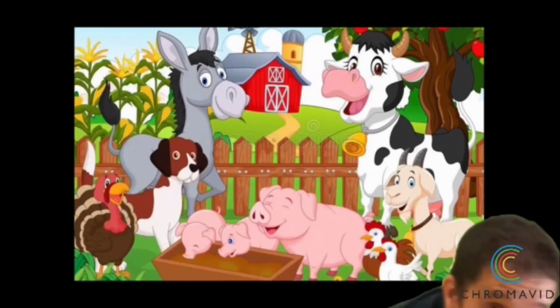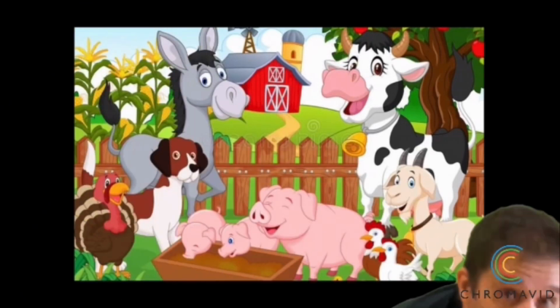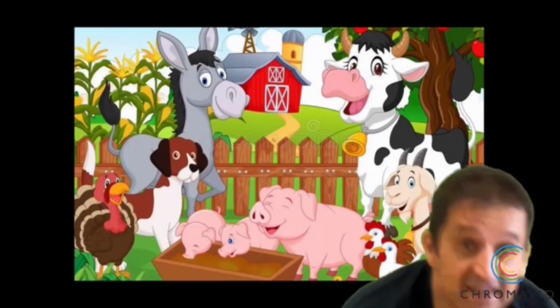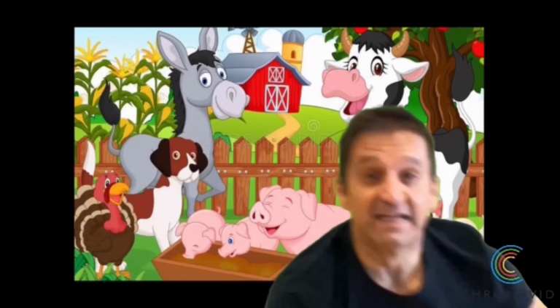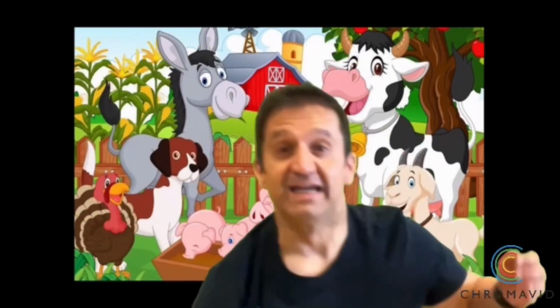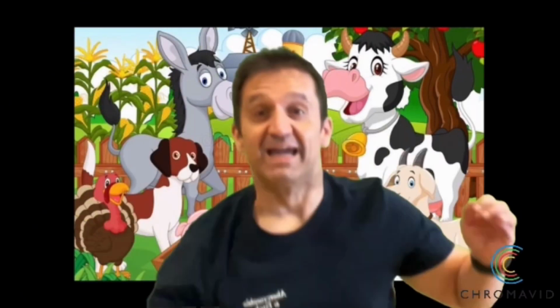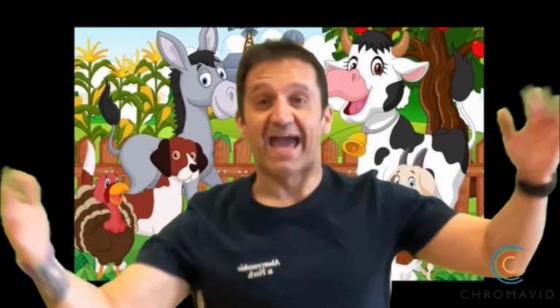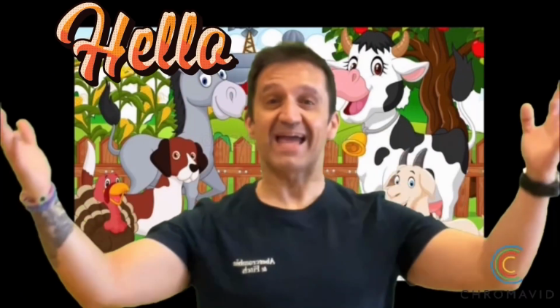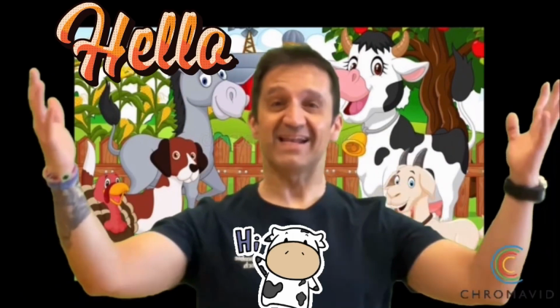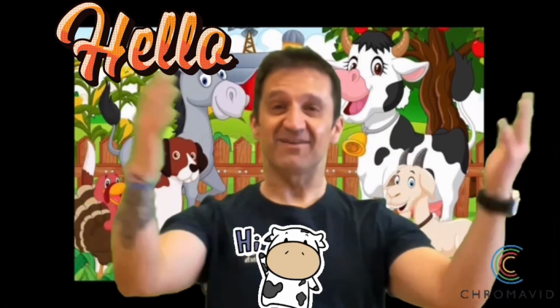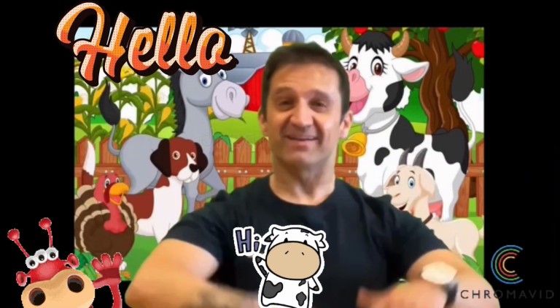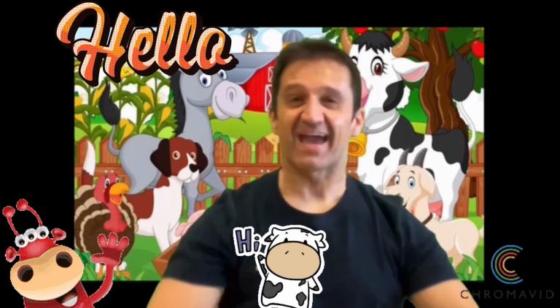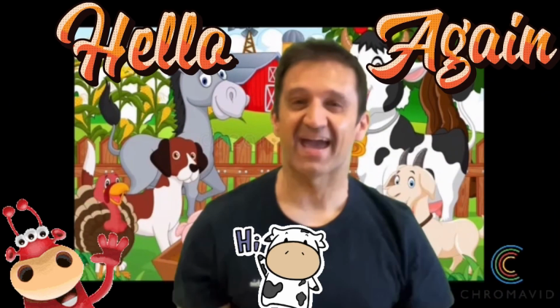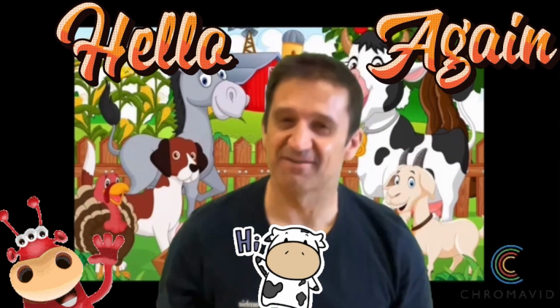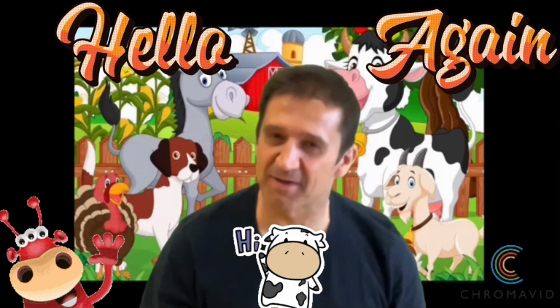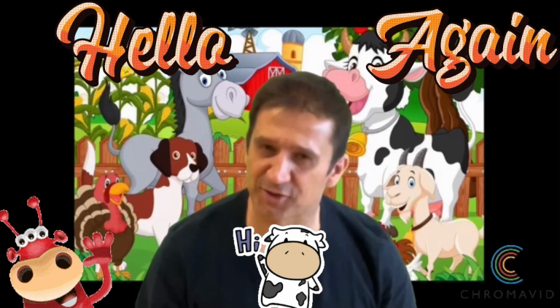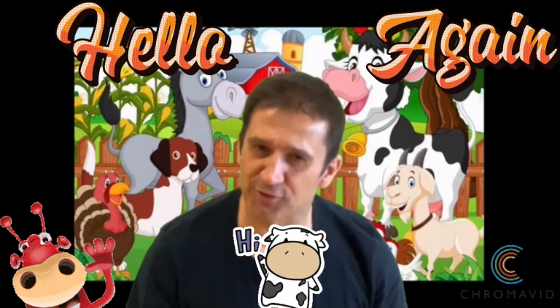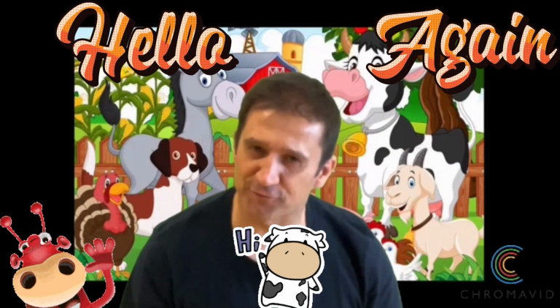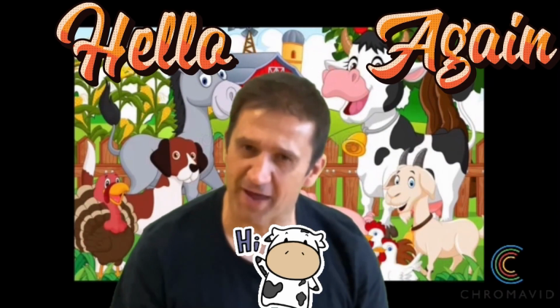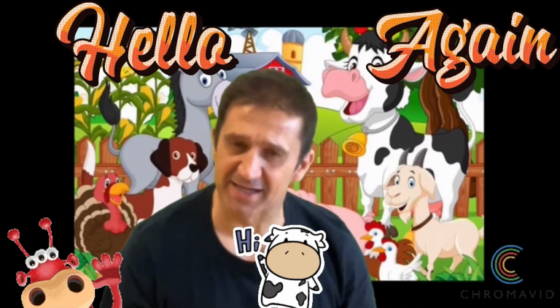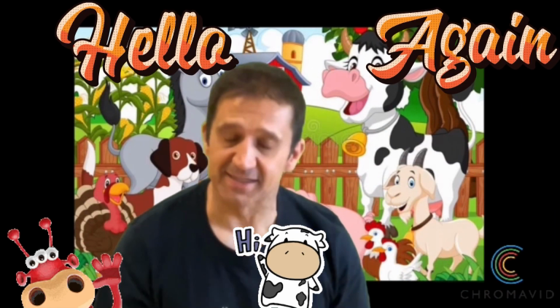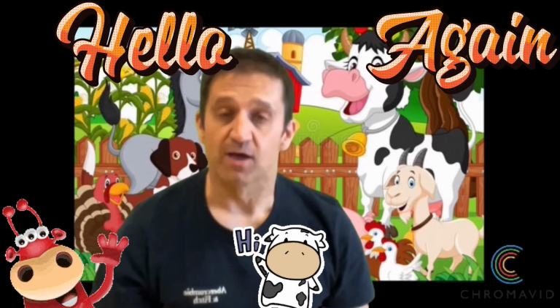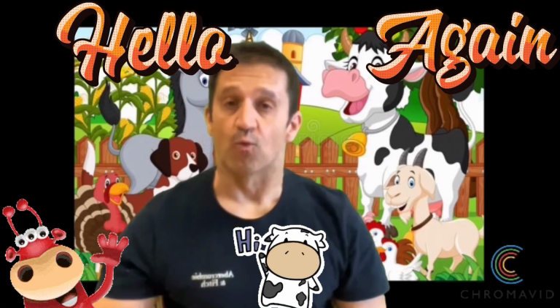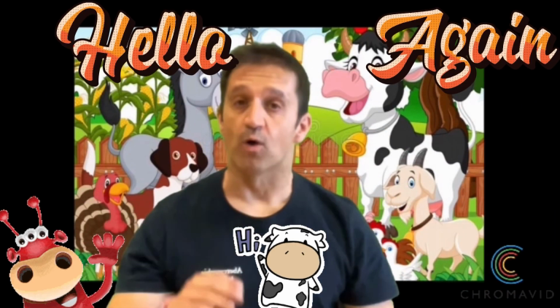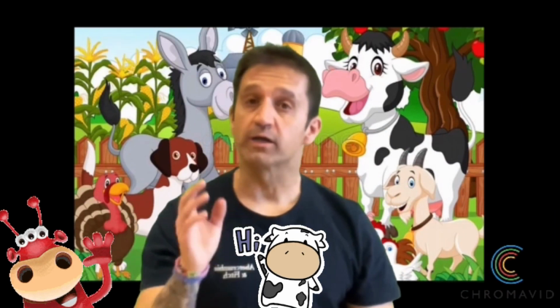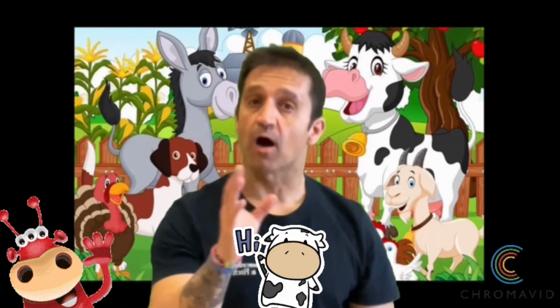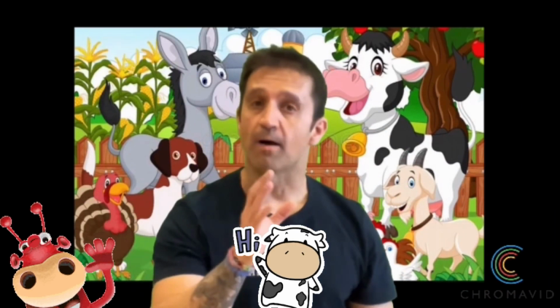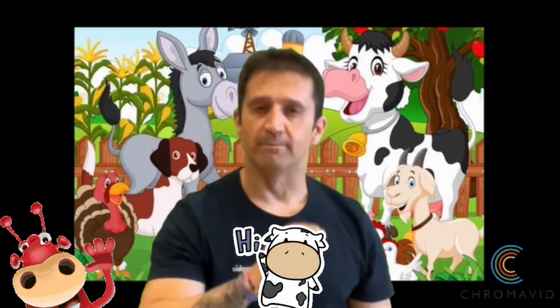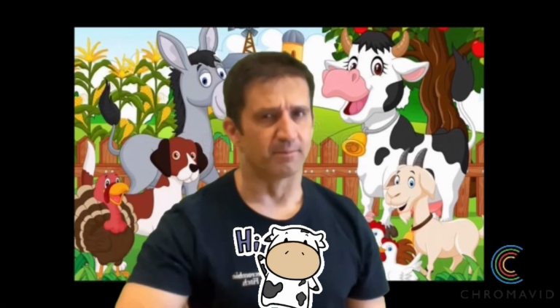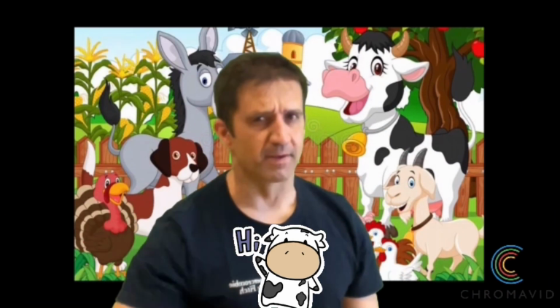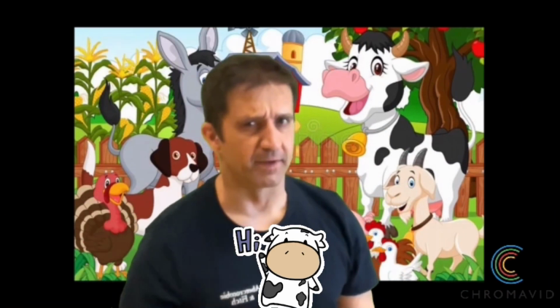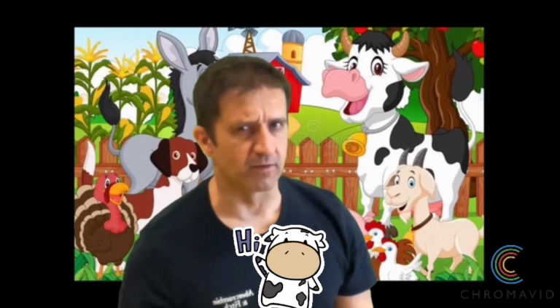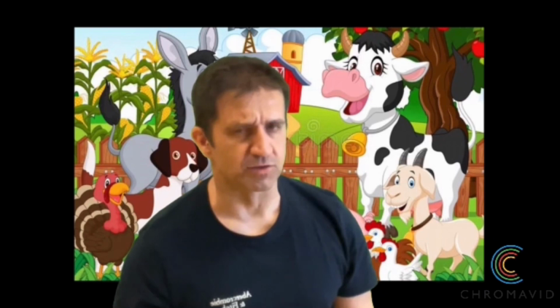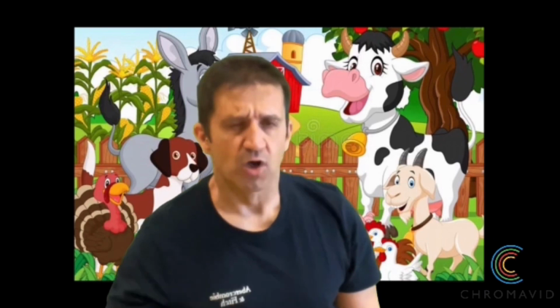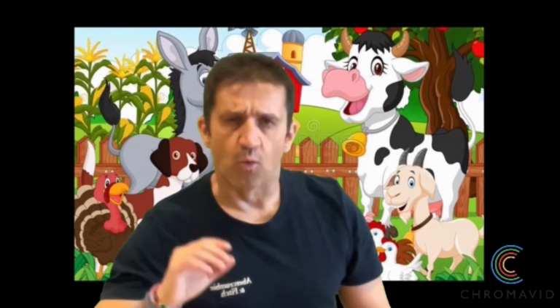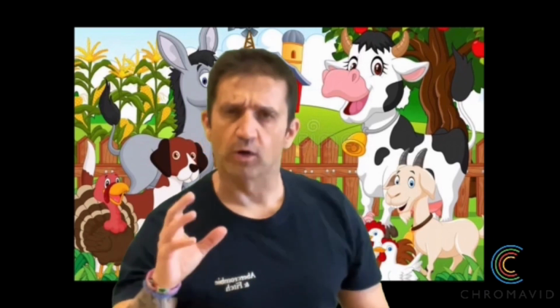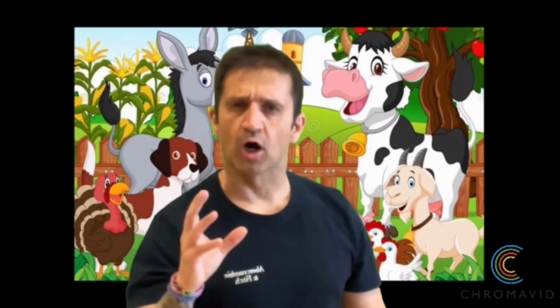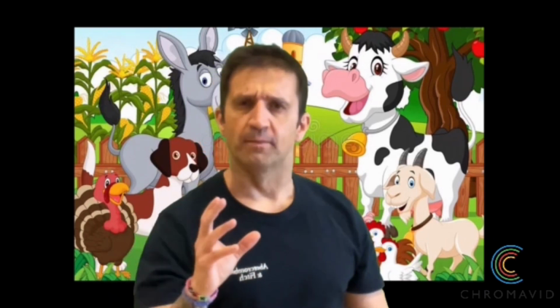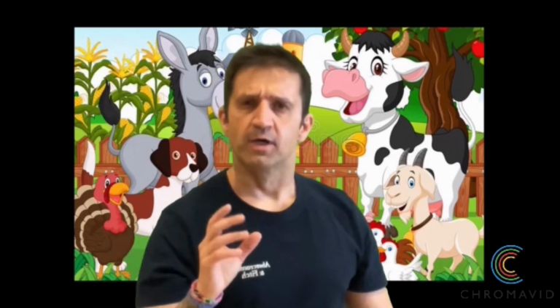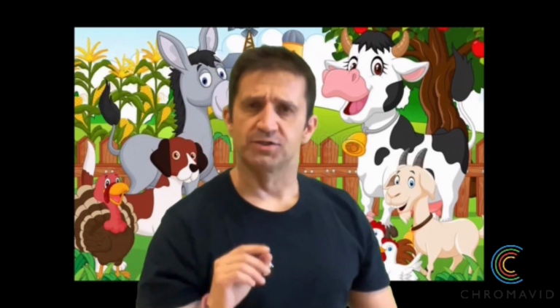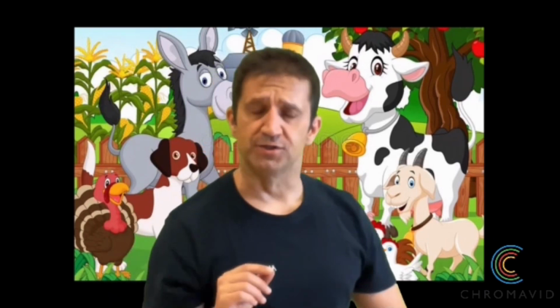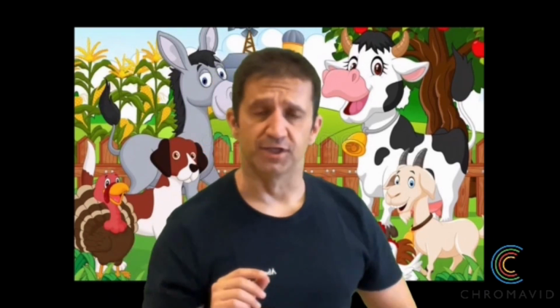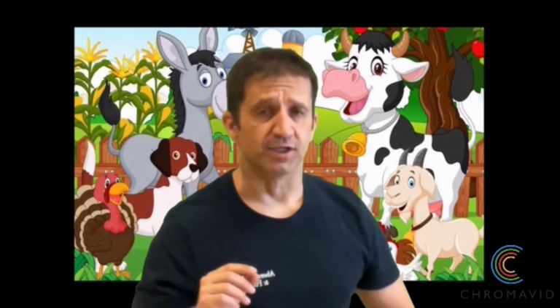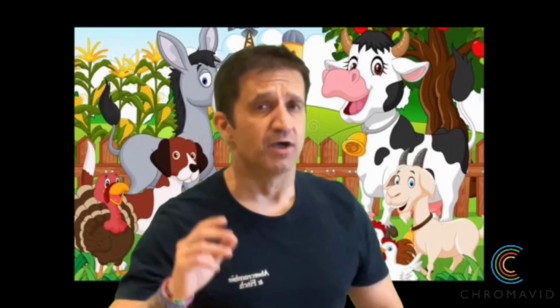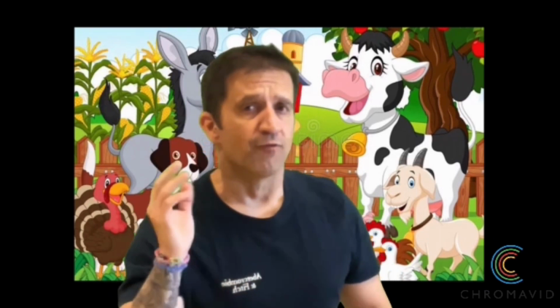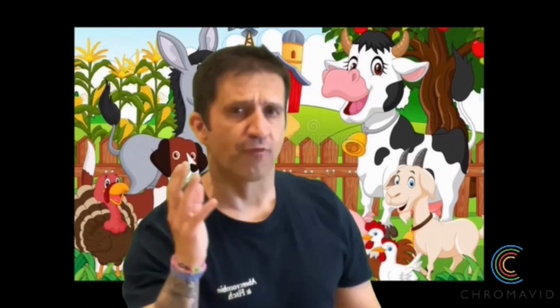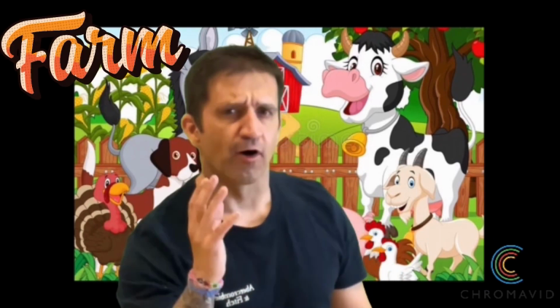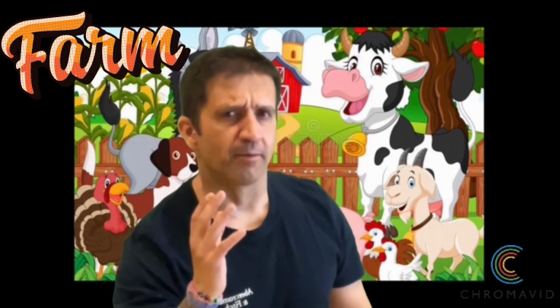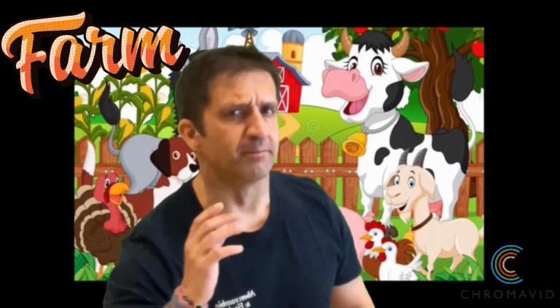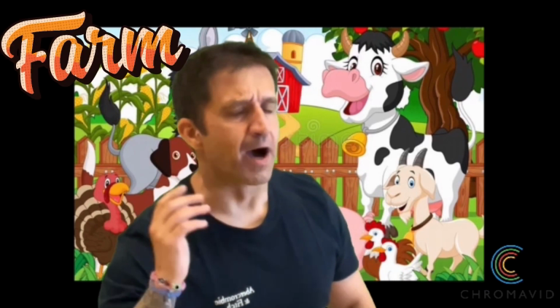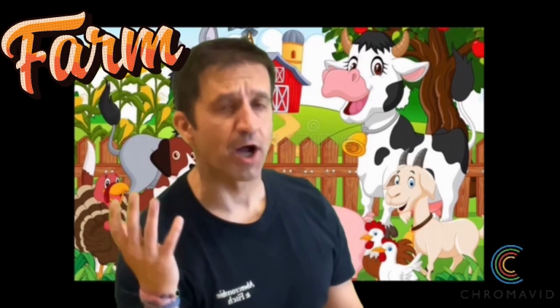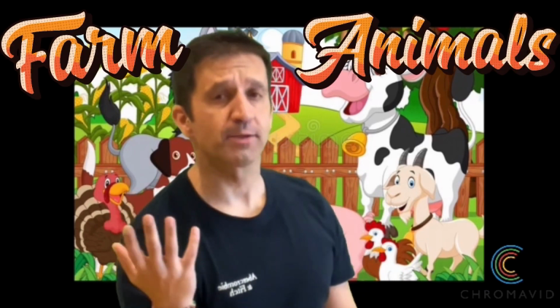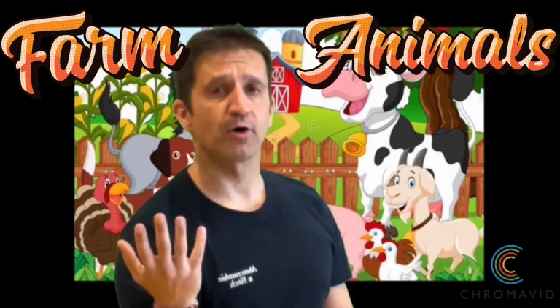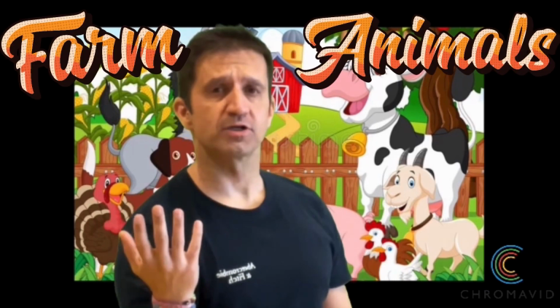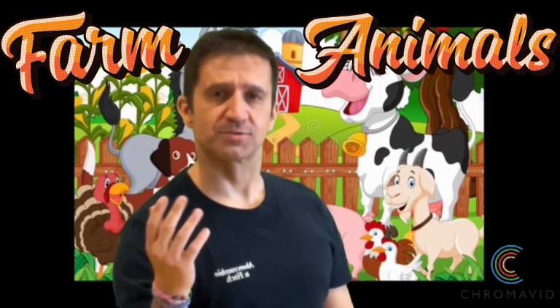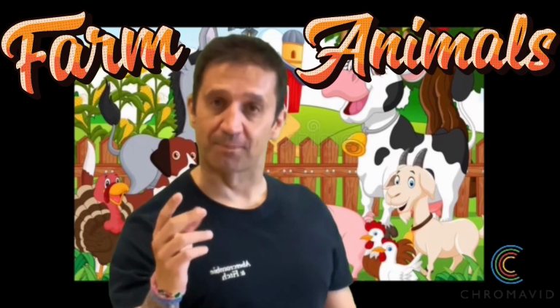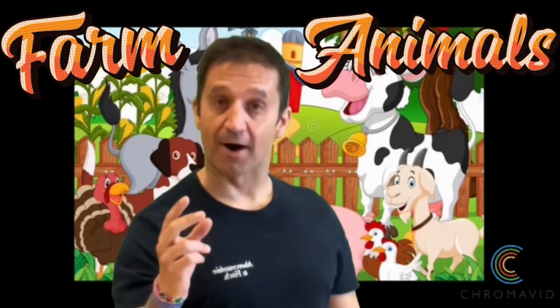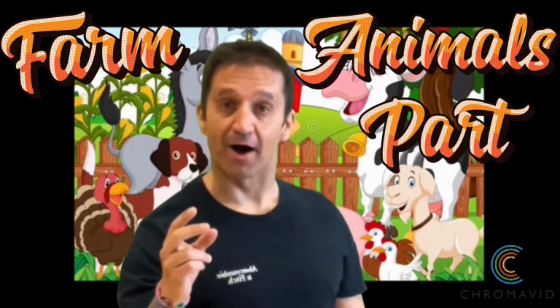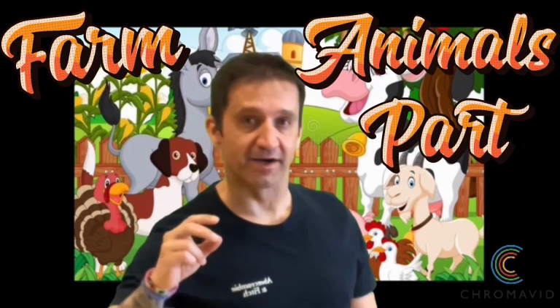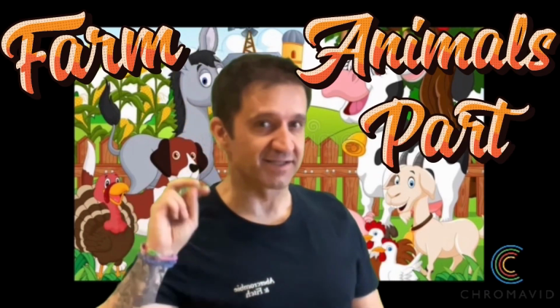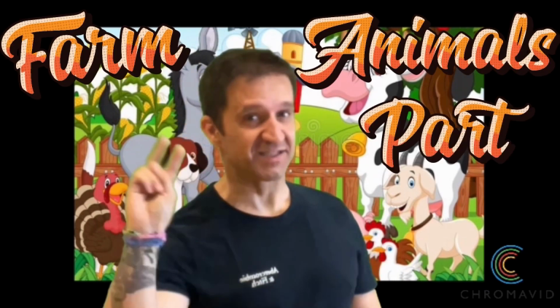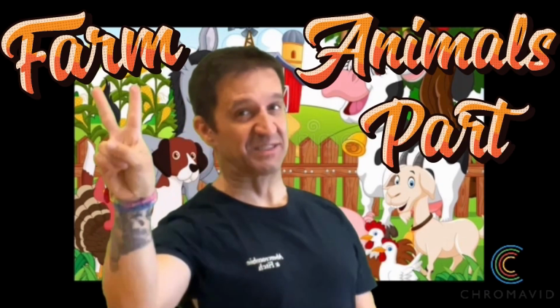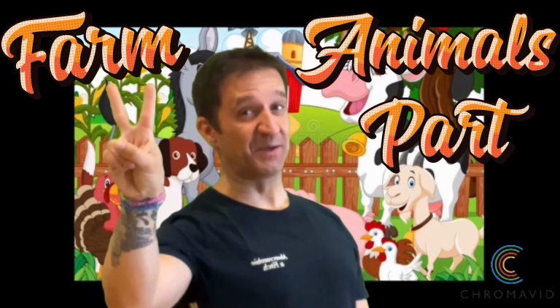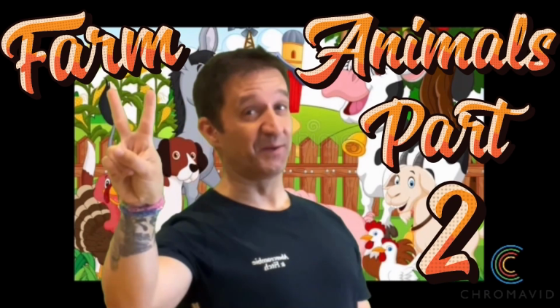Hello again, my dear friend! Welcome, welcome to the farm animals part 2.